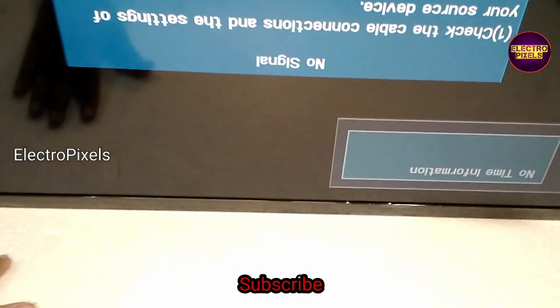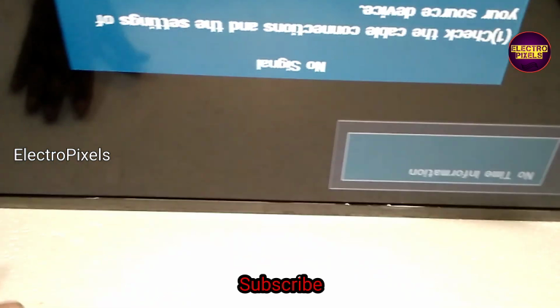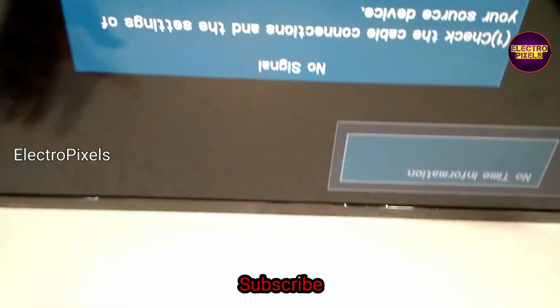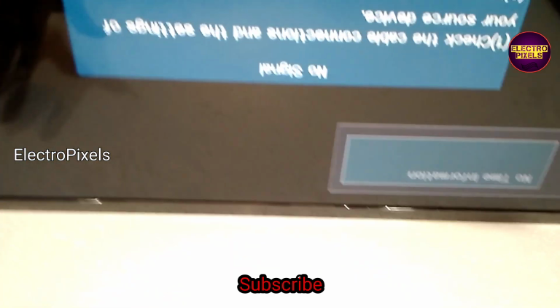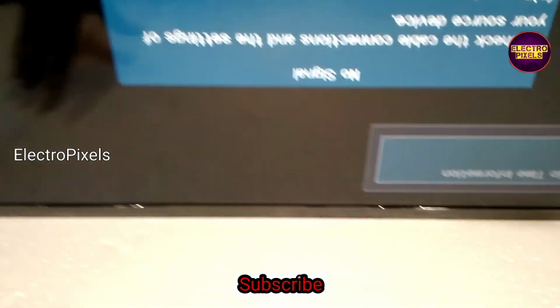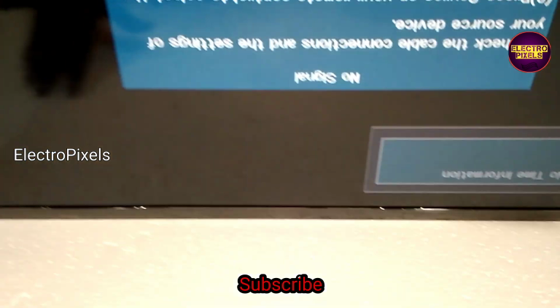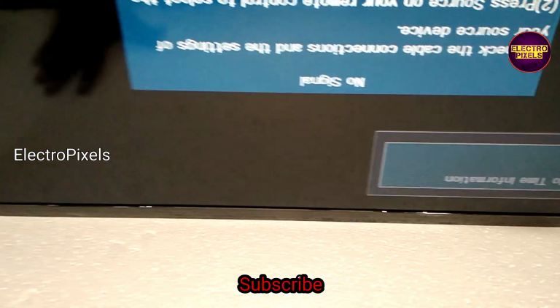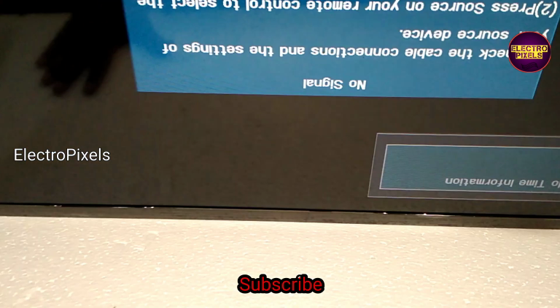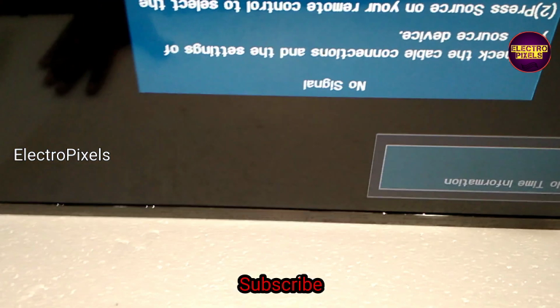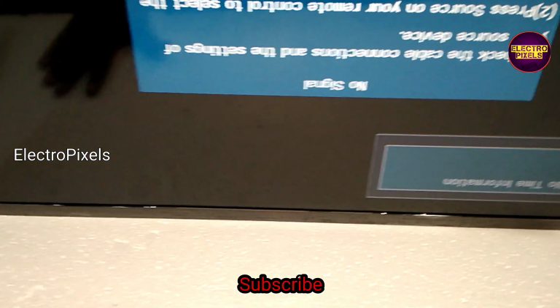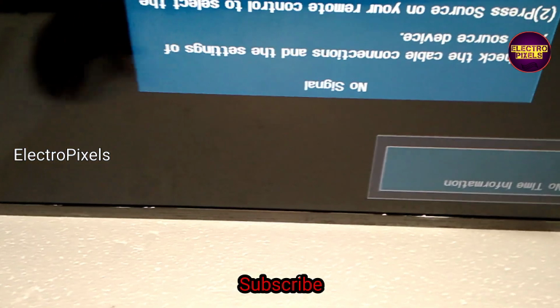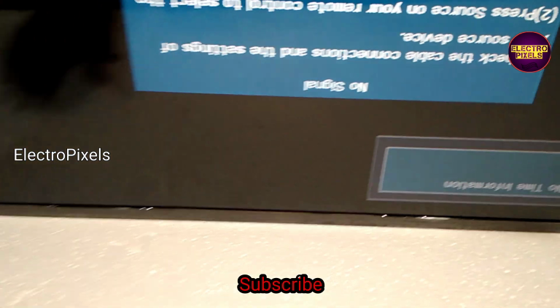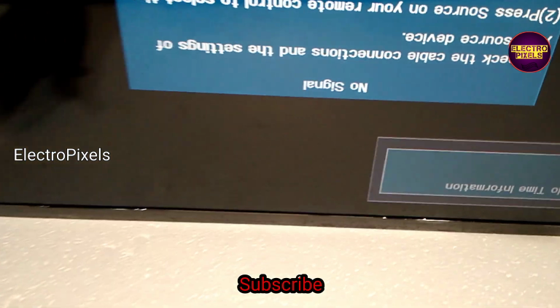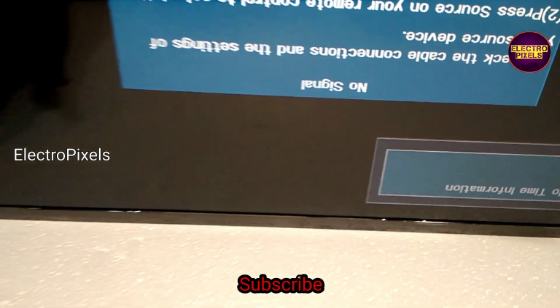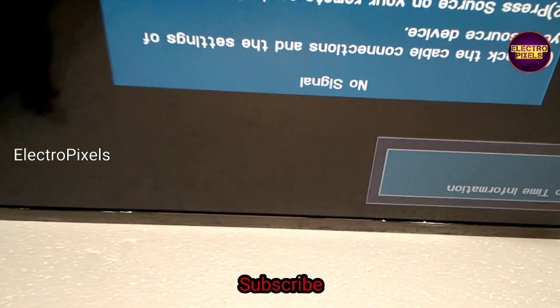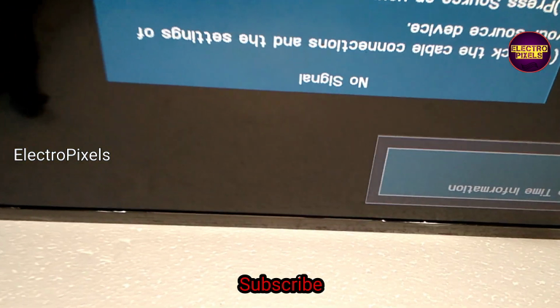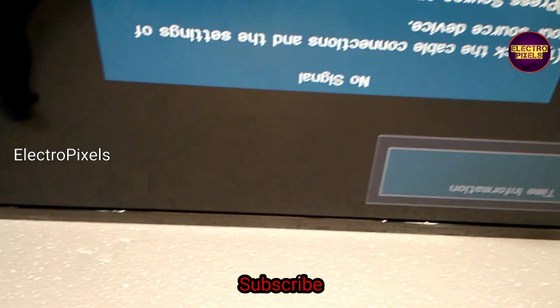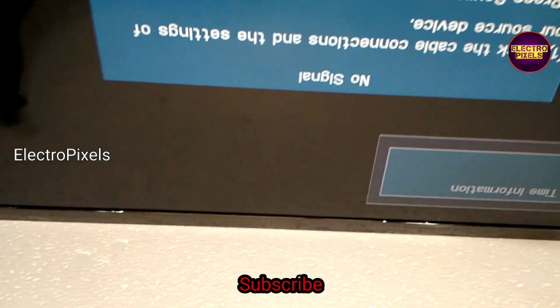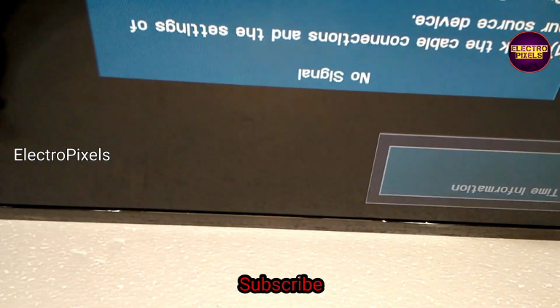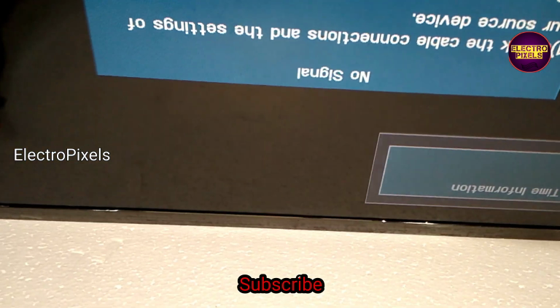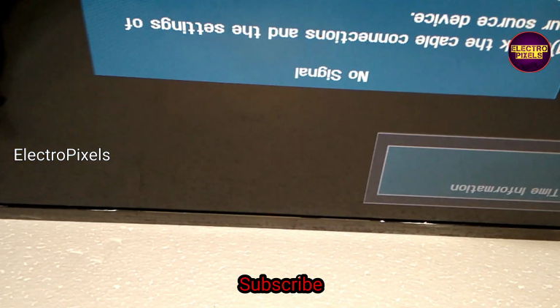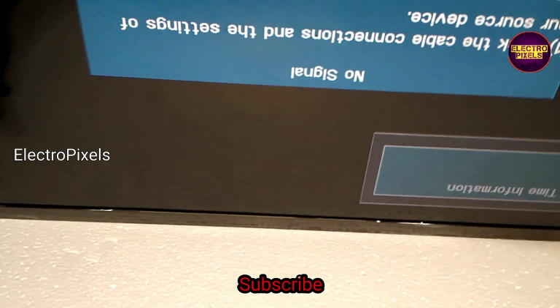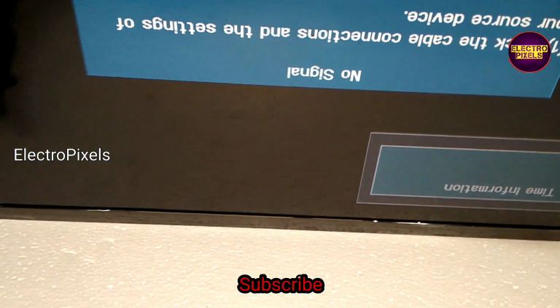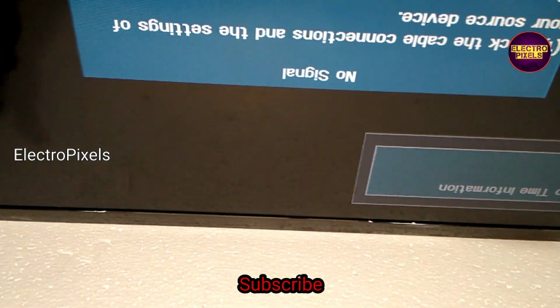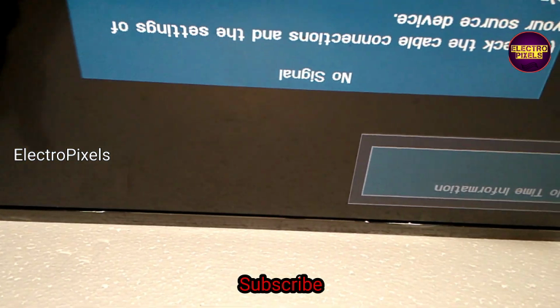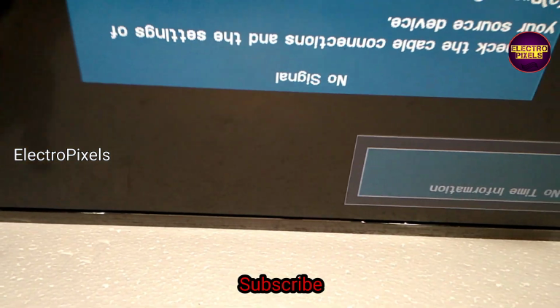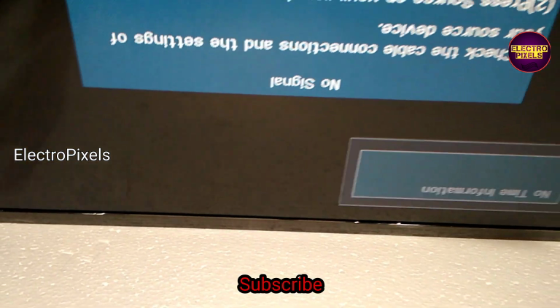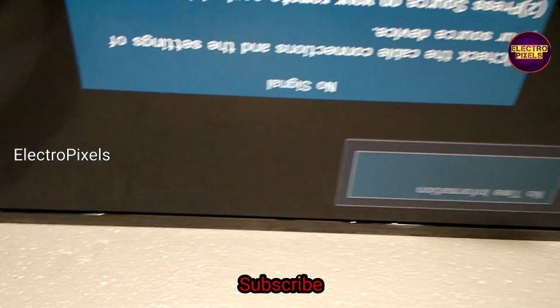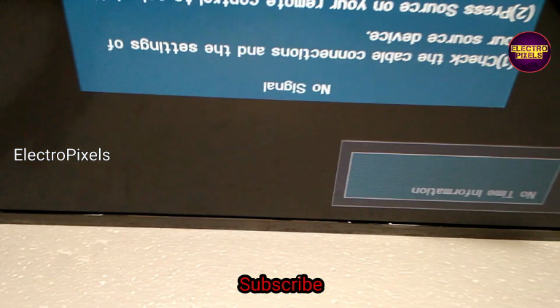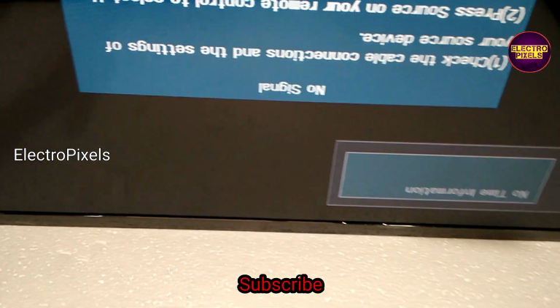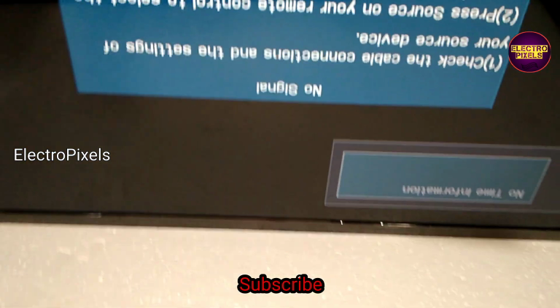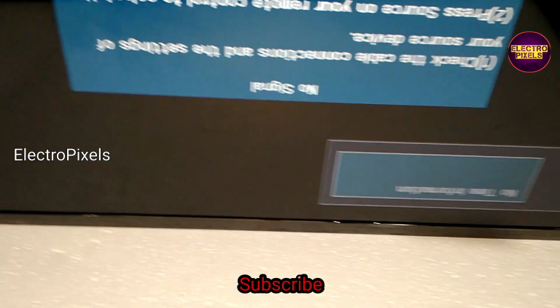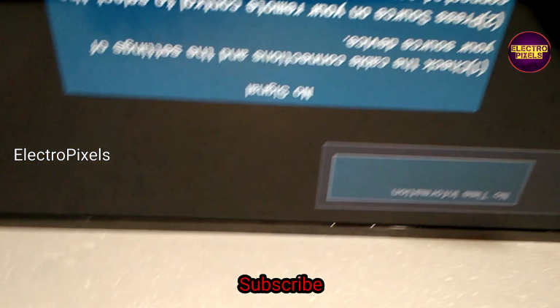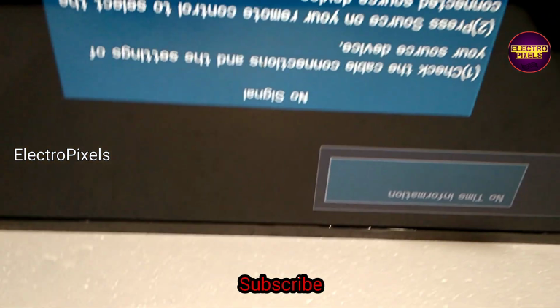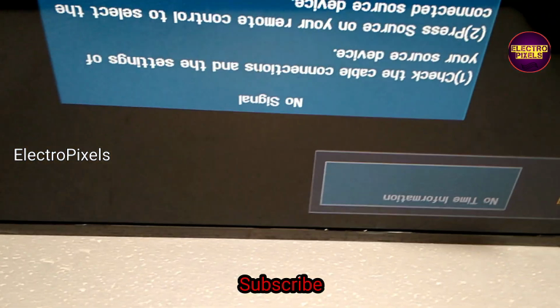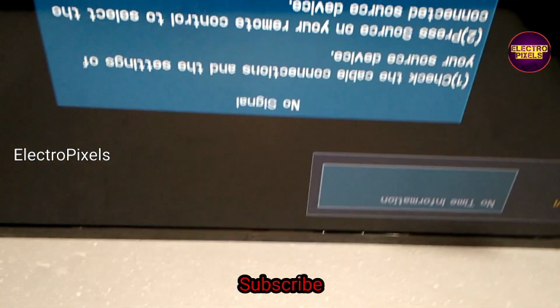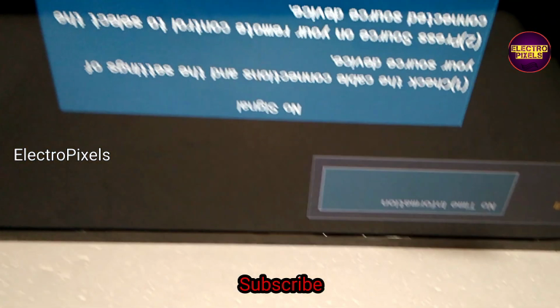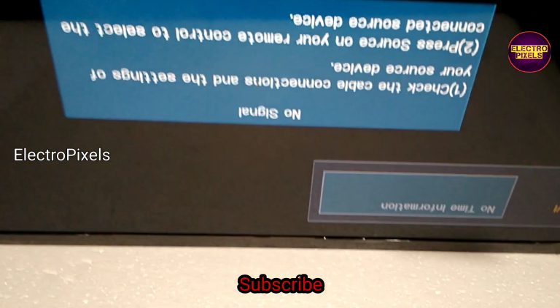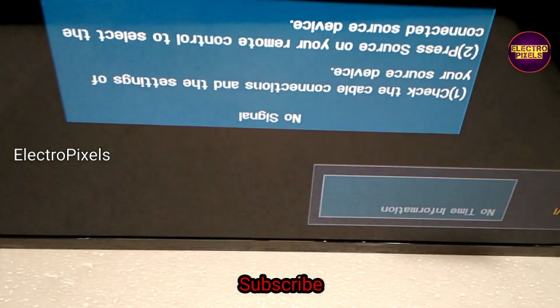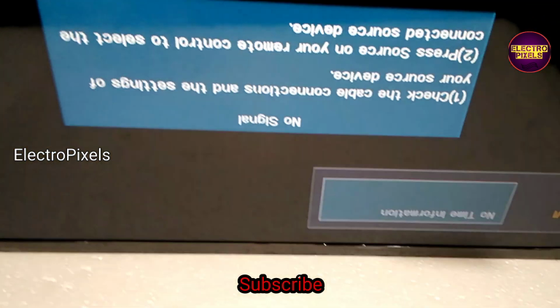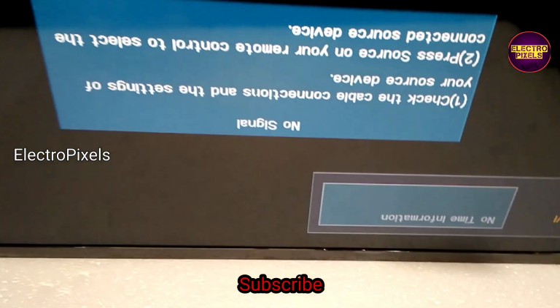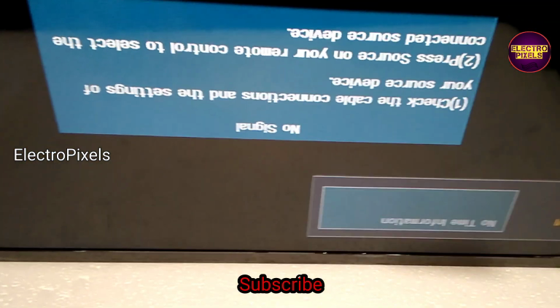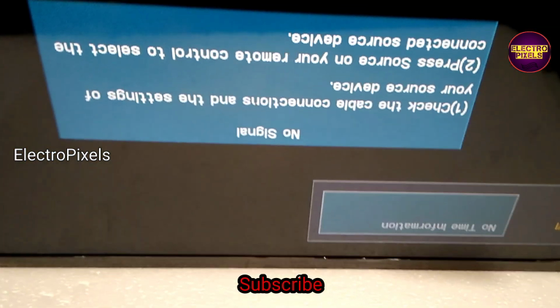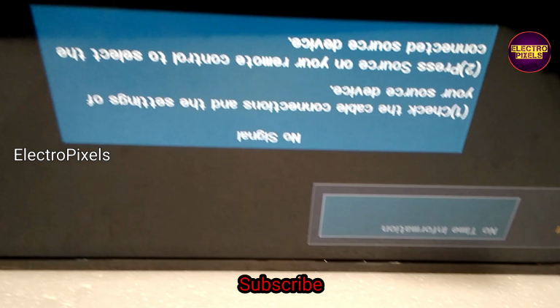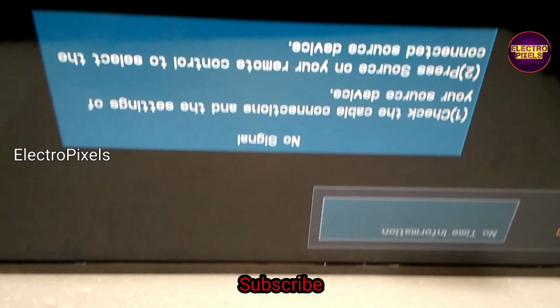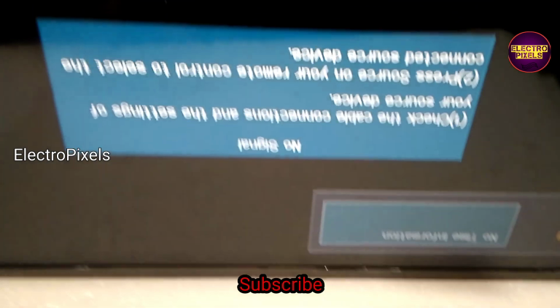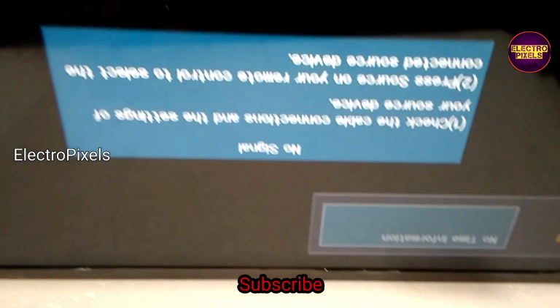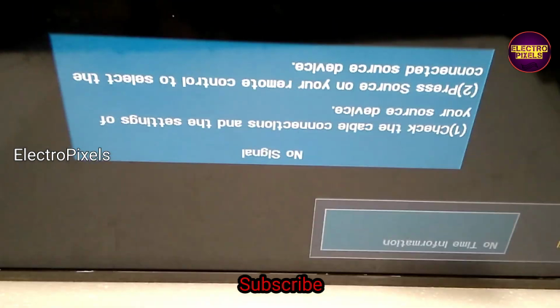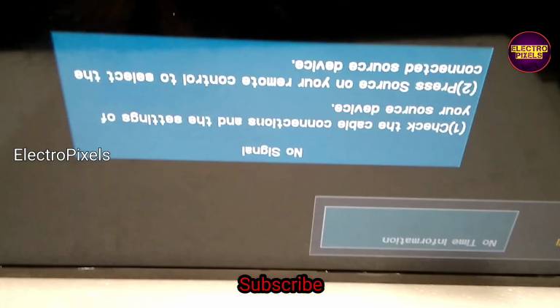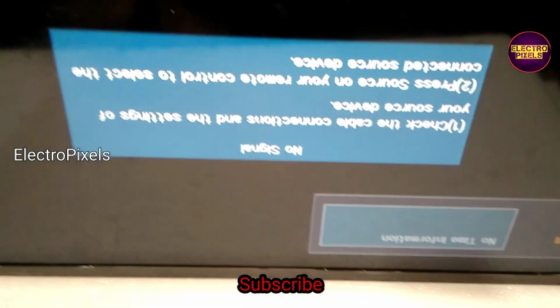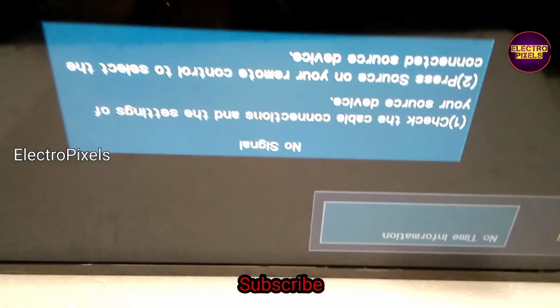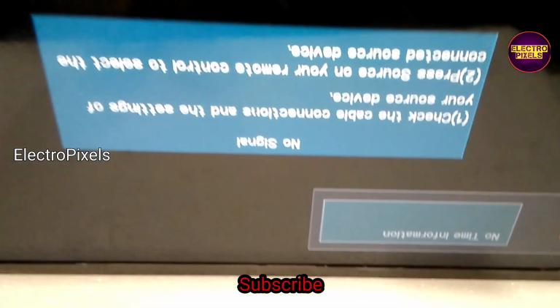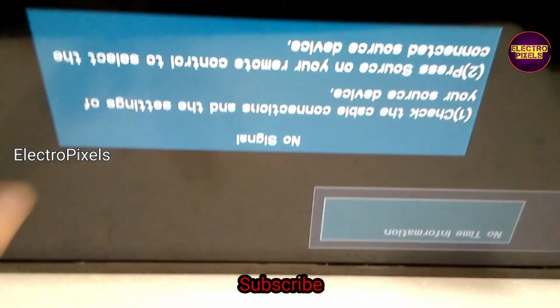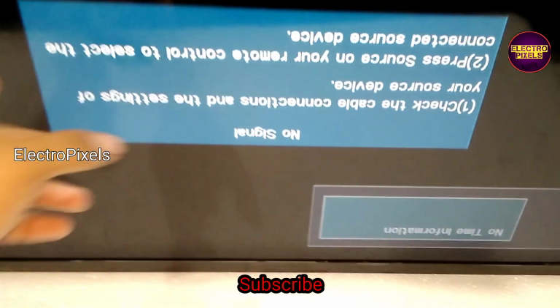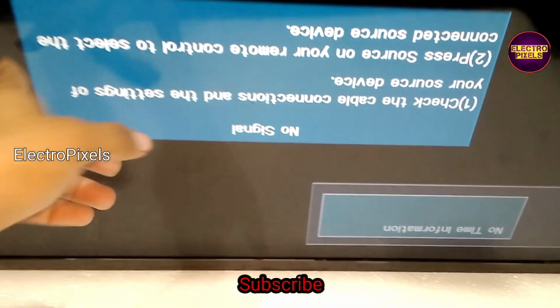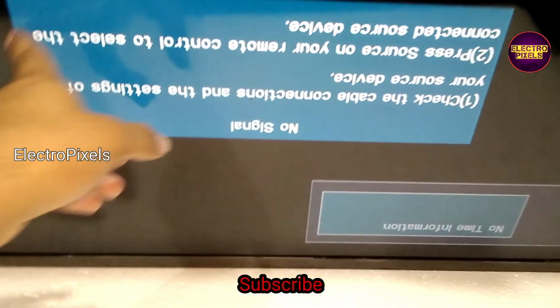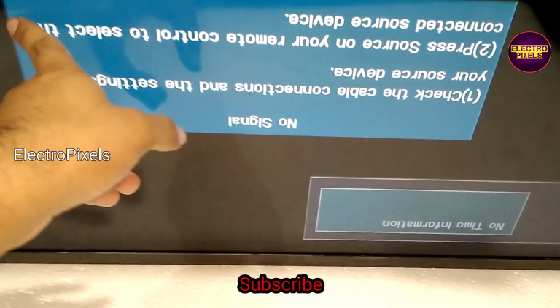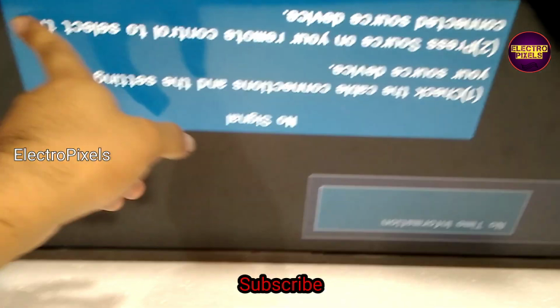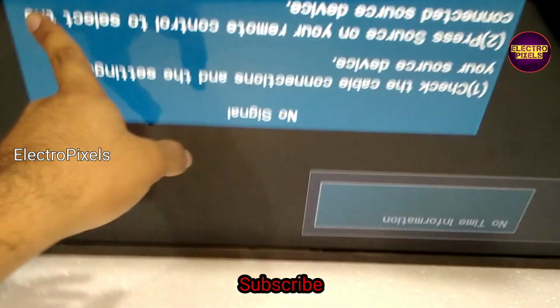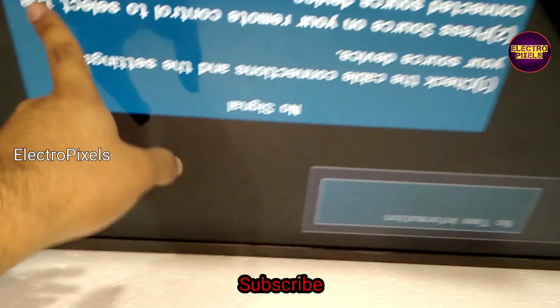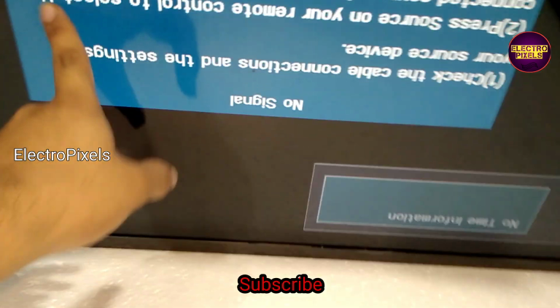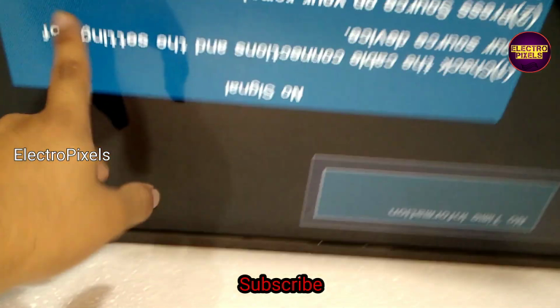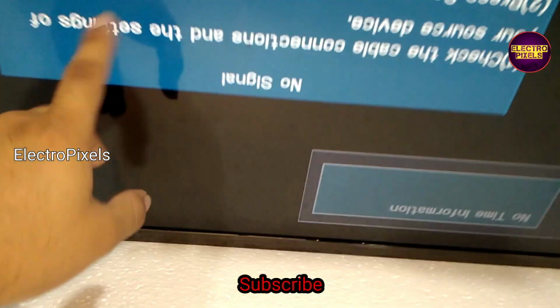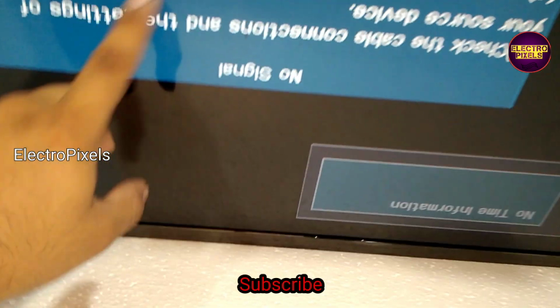The DC-to-DC IC is working properly now. You can see the picture is crystal clear.